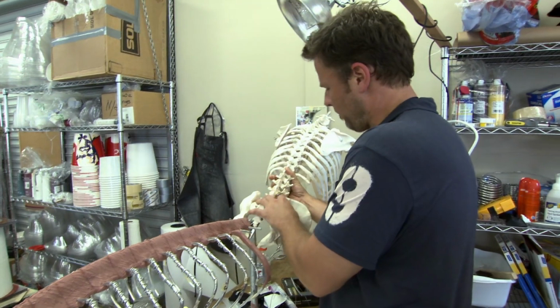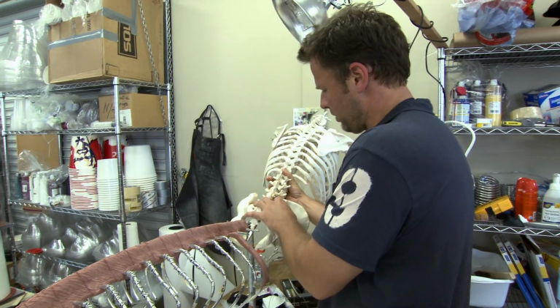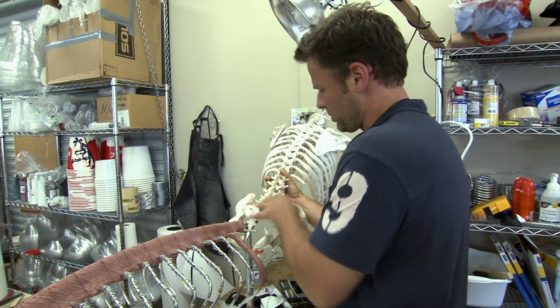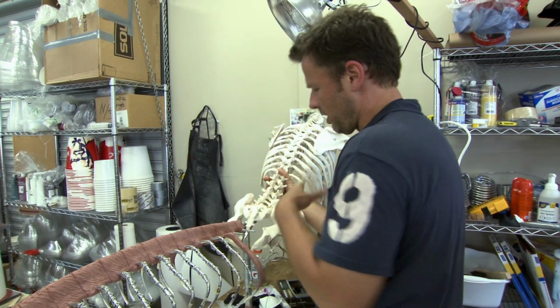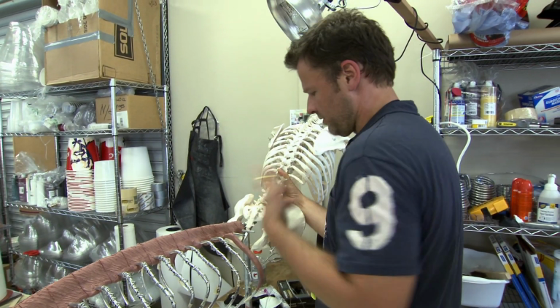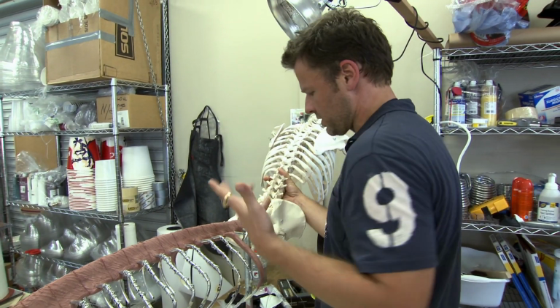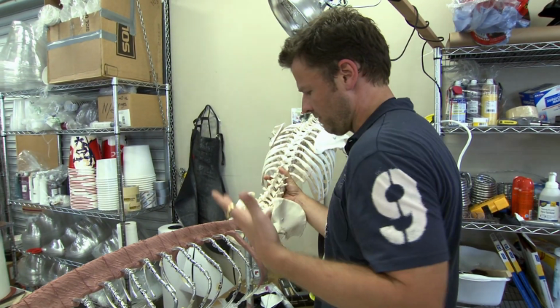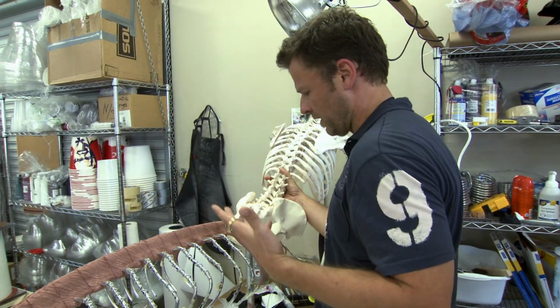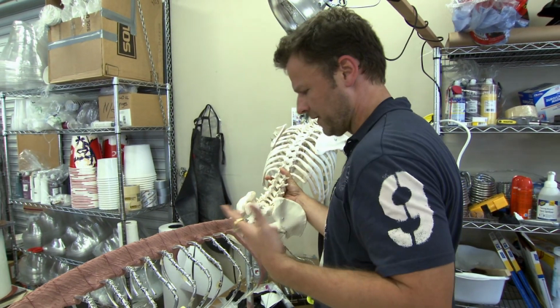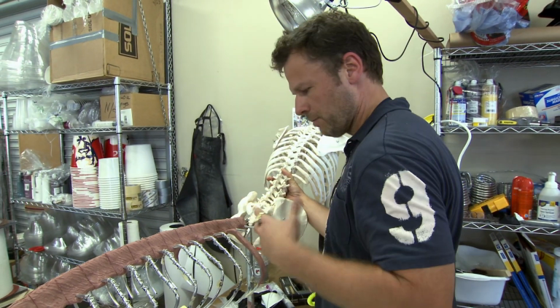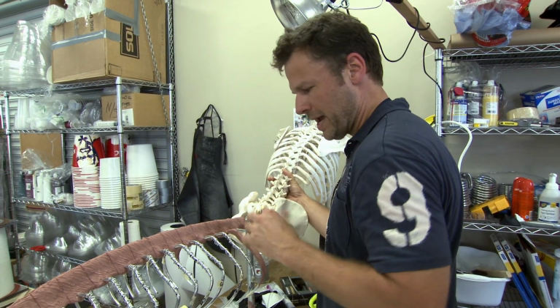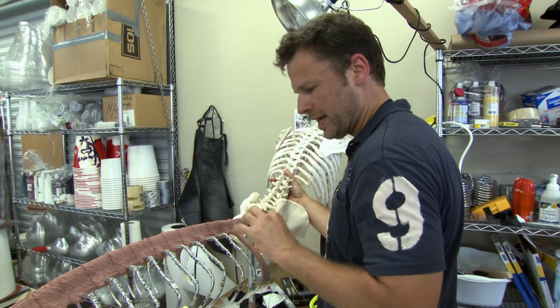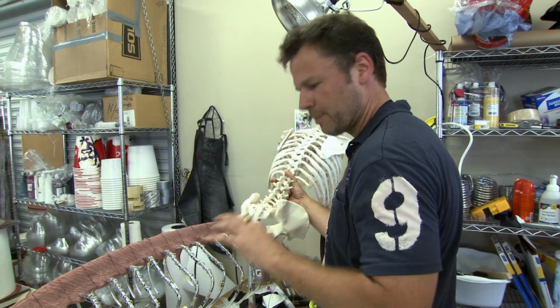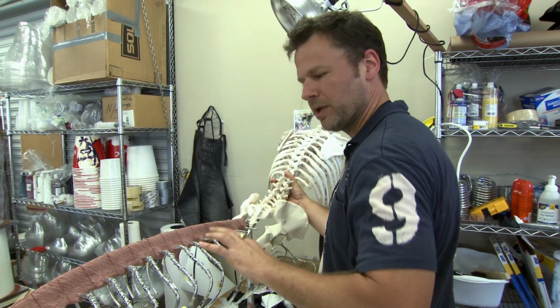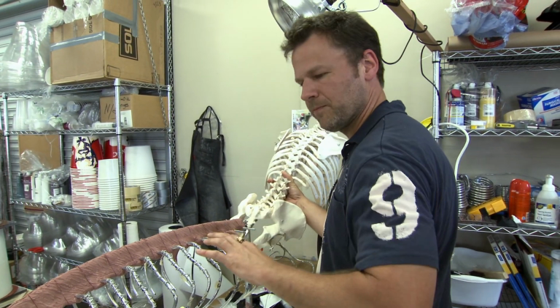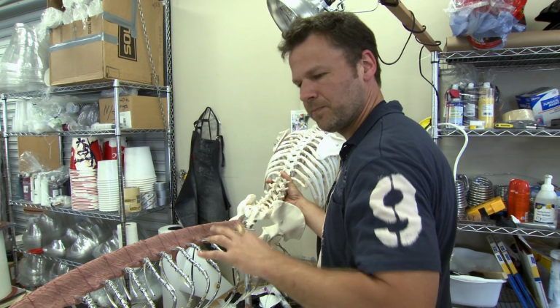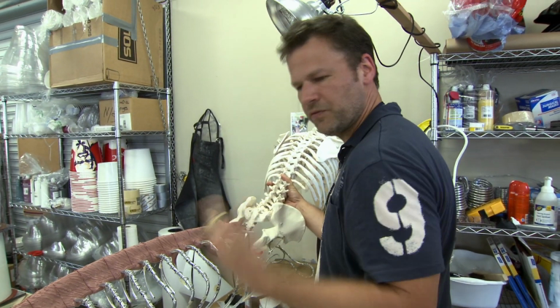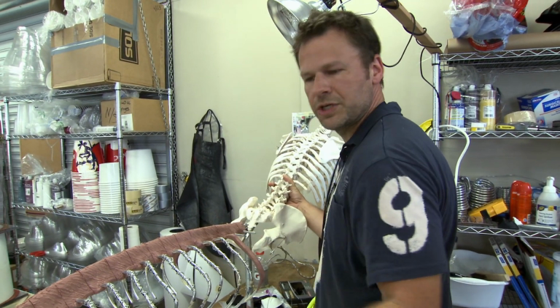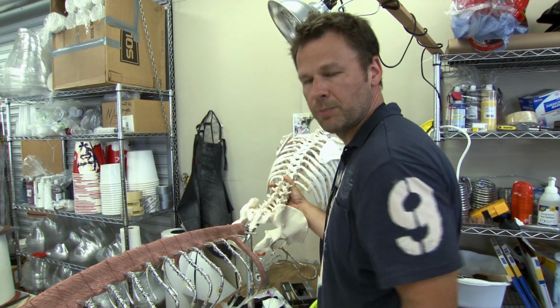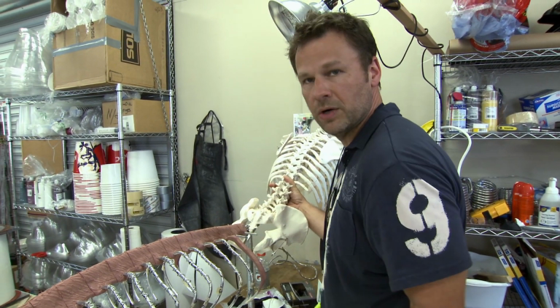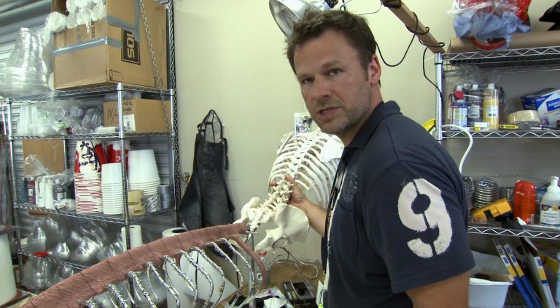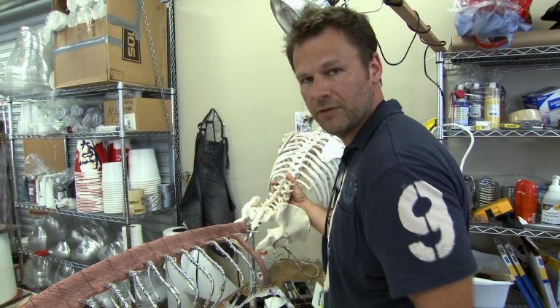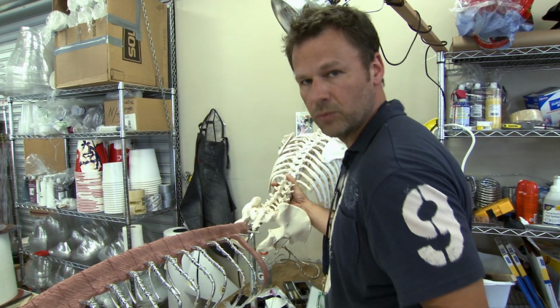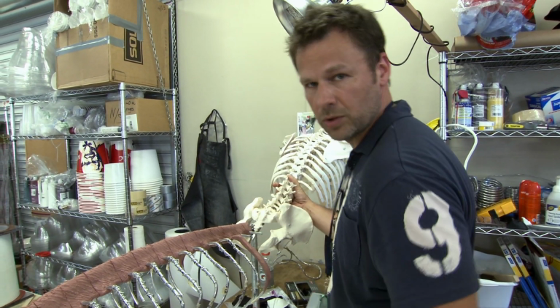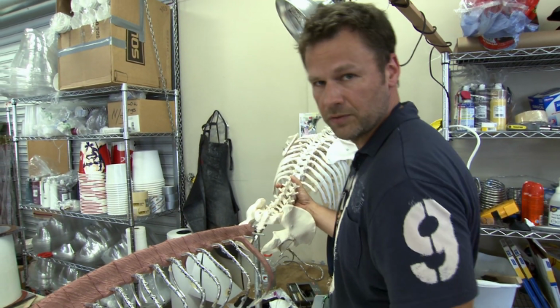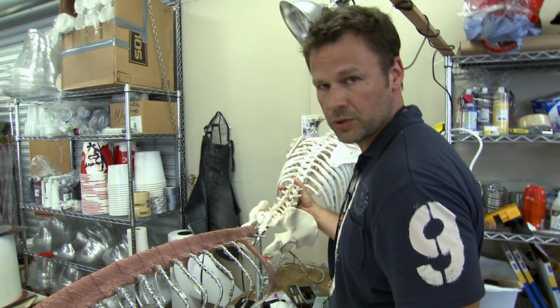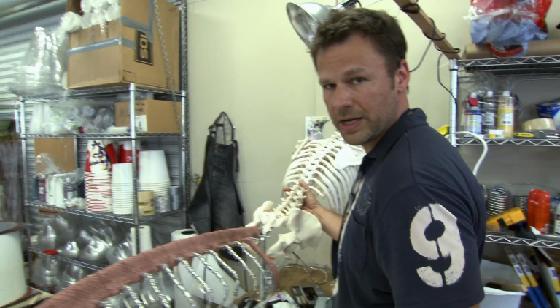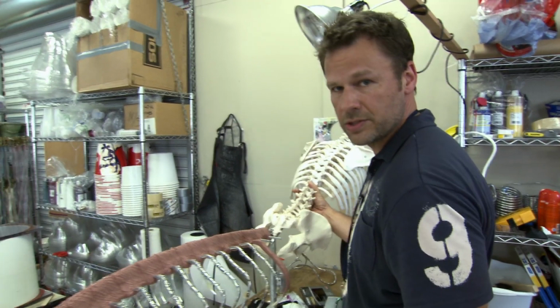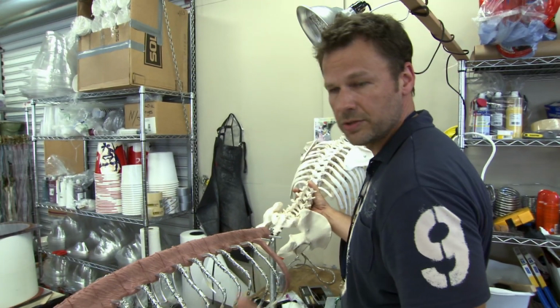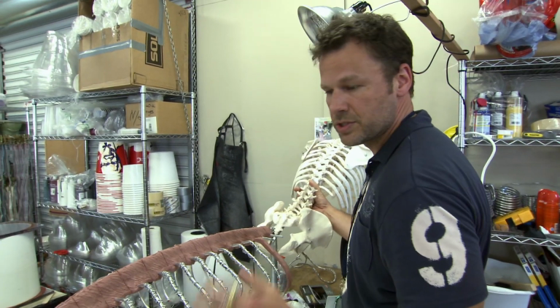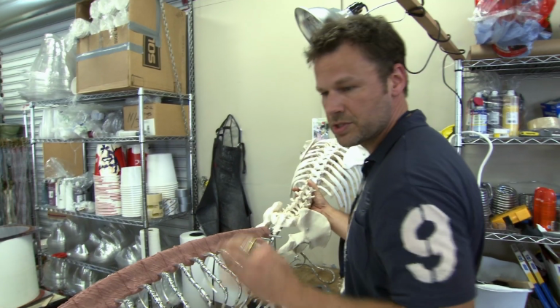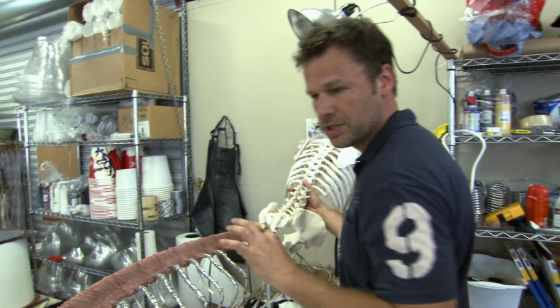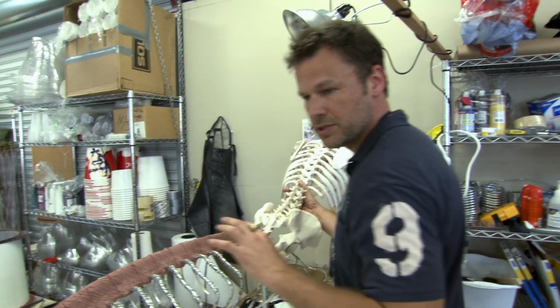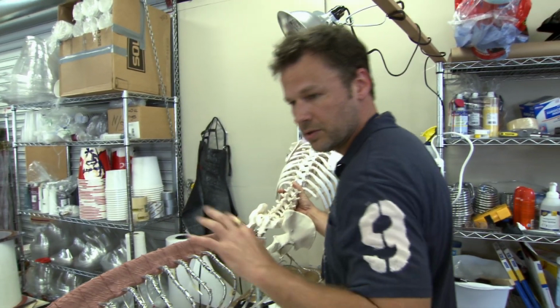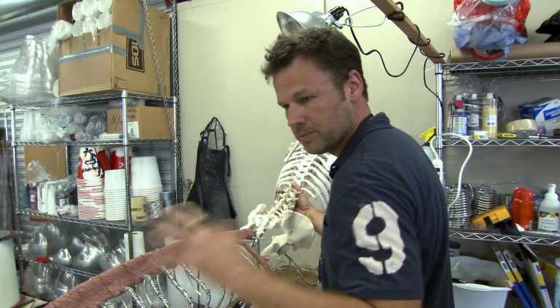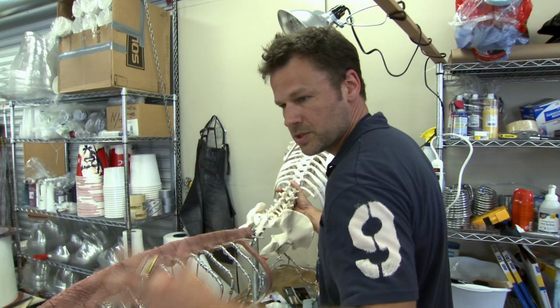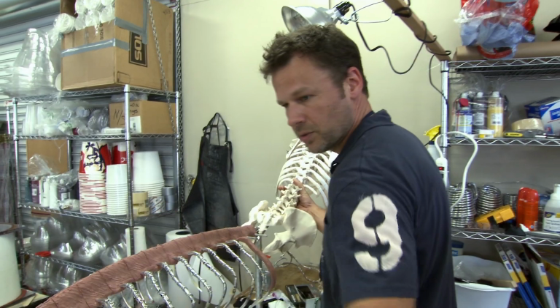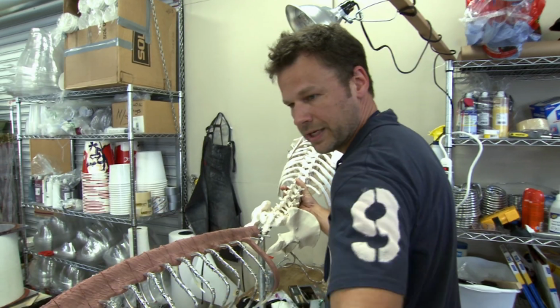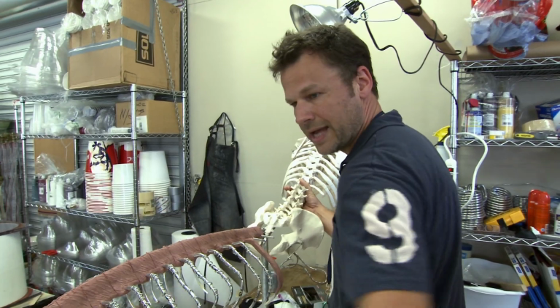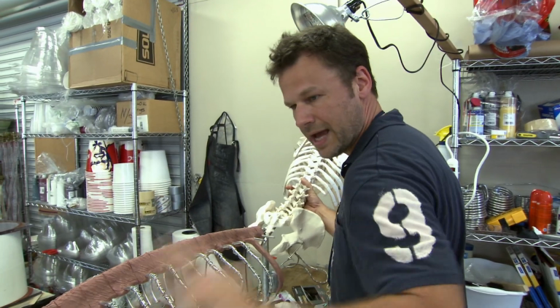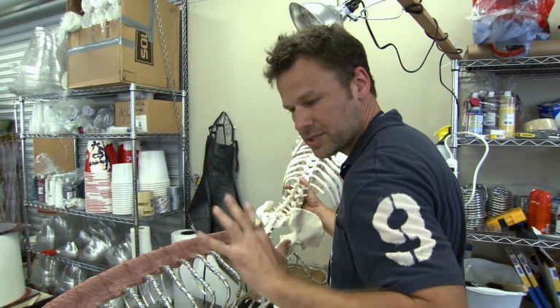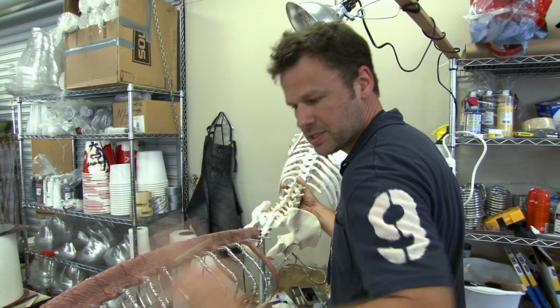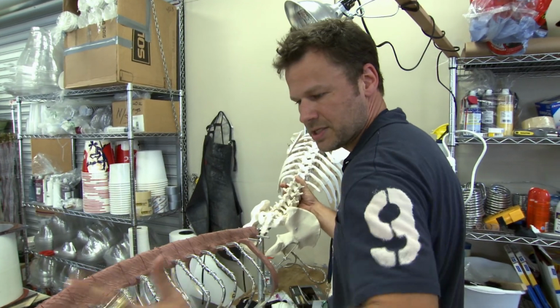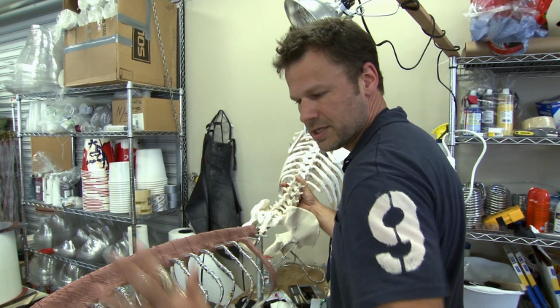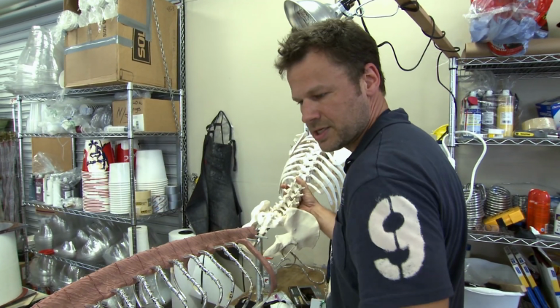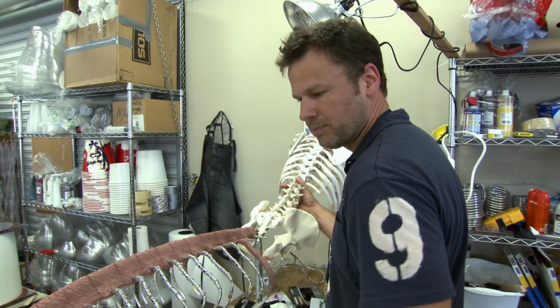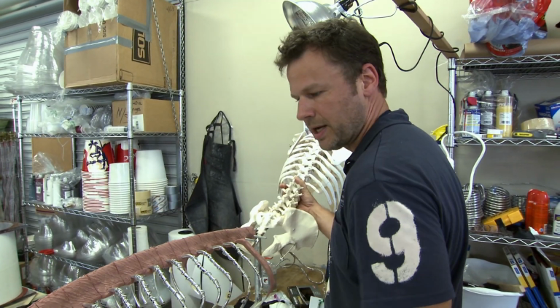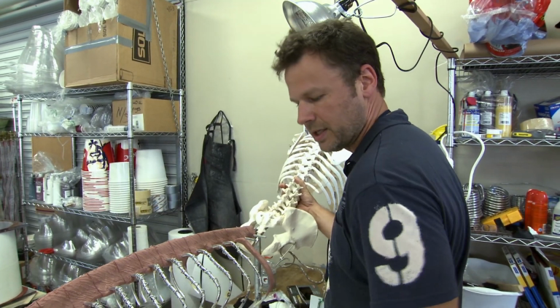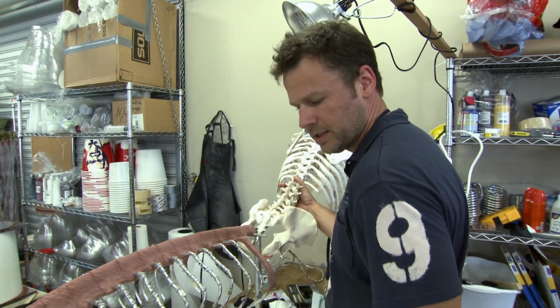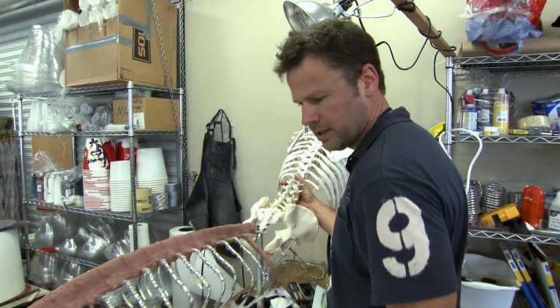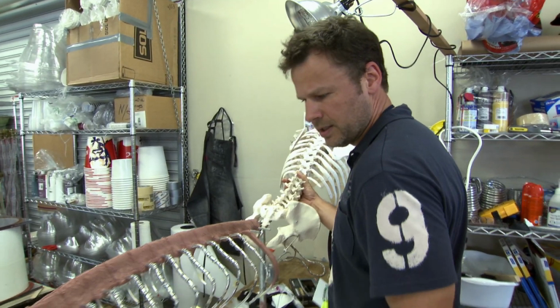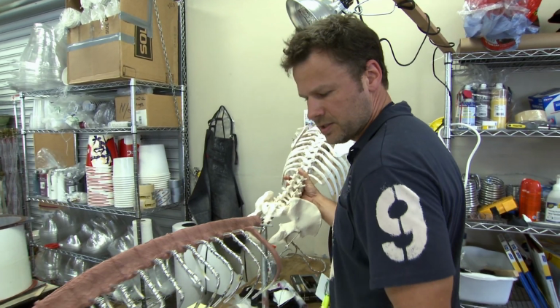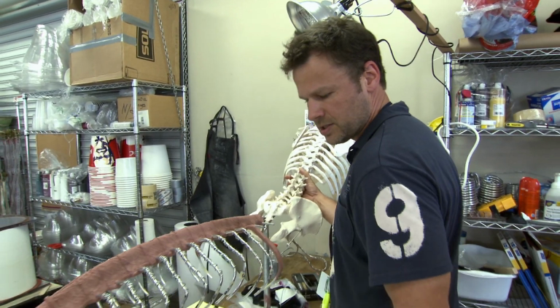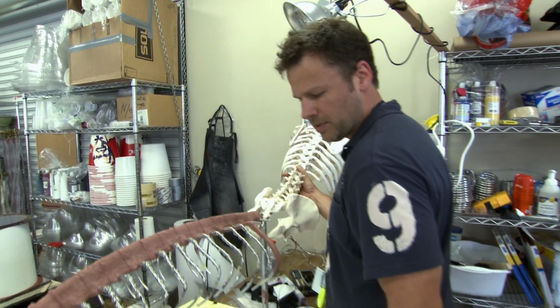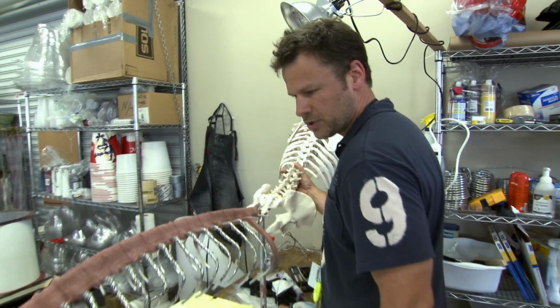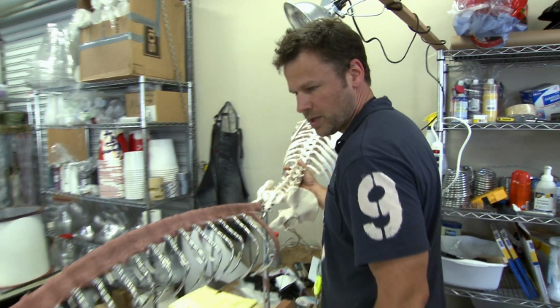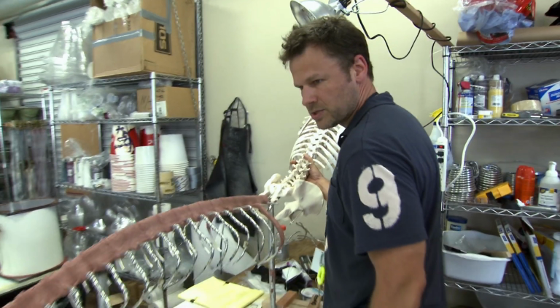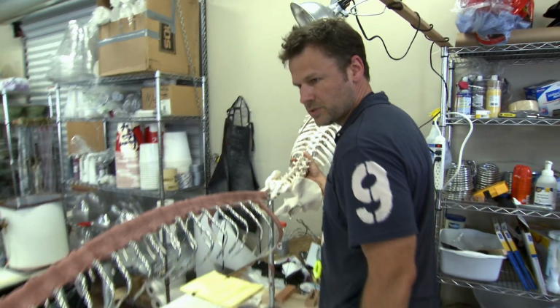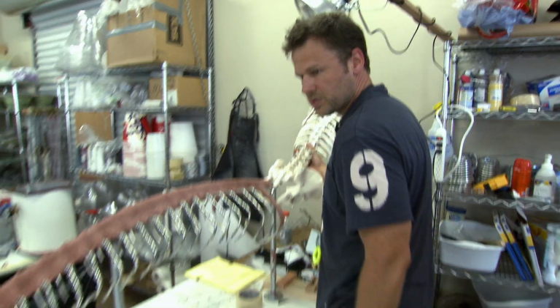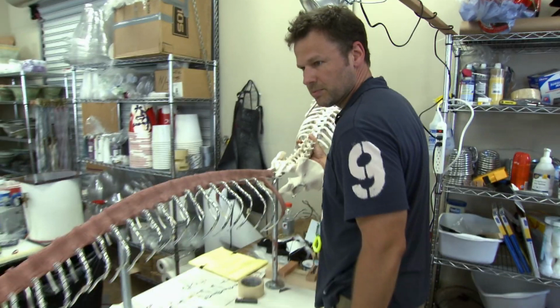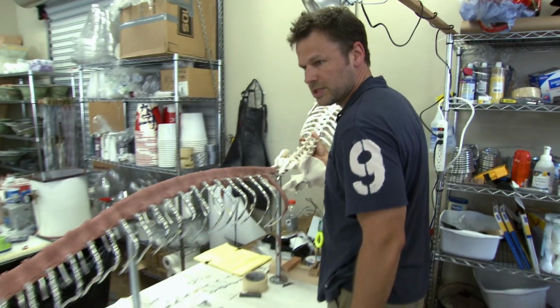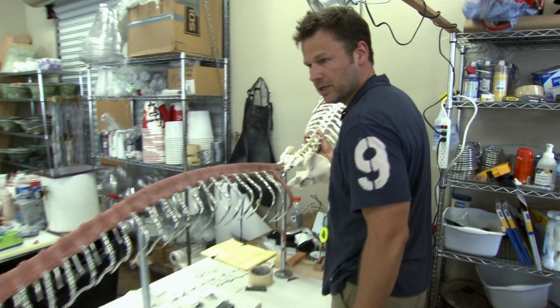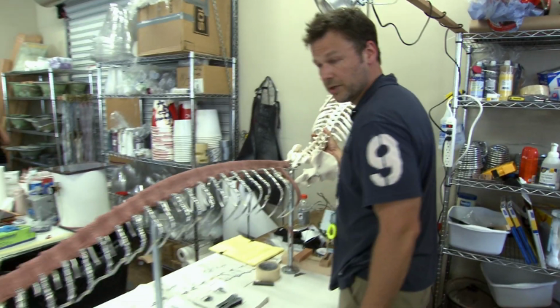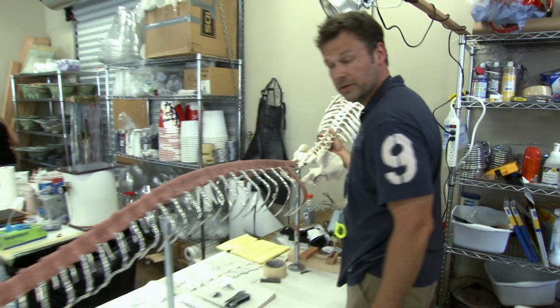The bones are obviously very opaque, but fish bones have more of a translucency to them. So we're going to cast this in a semi-translucent material.